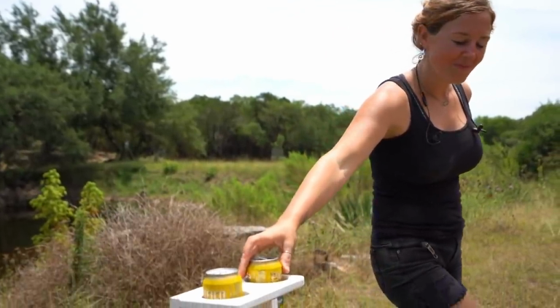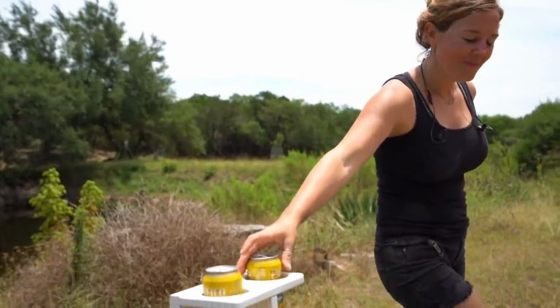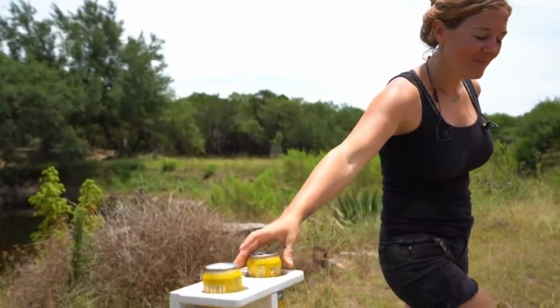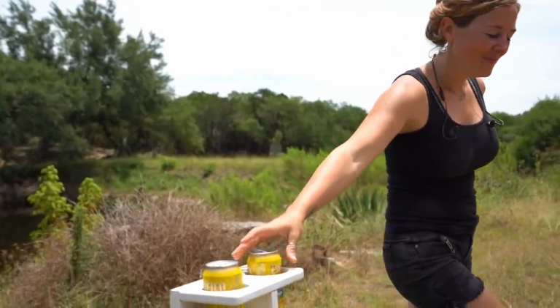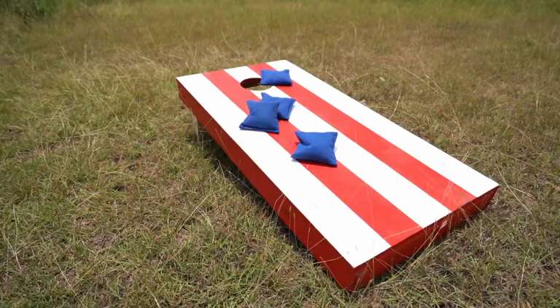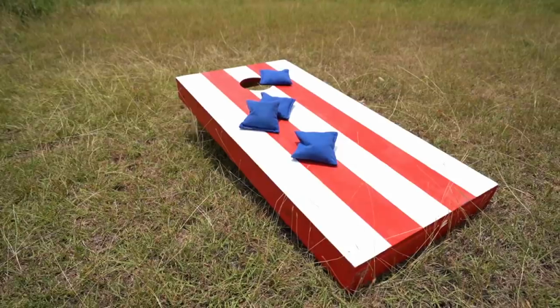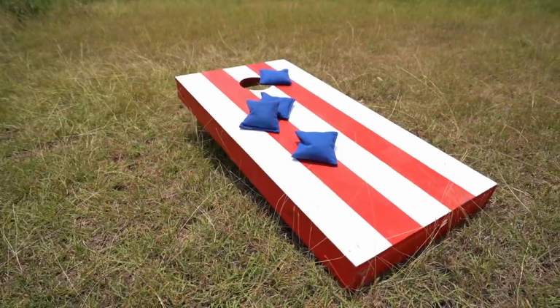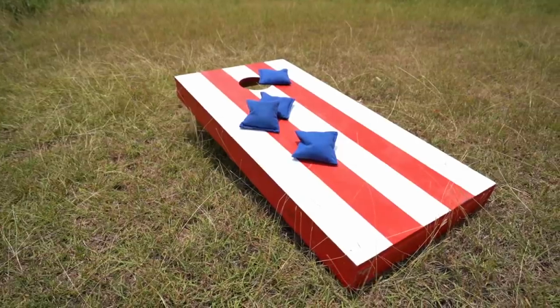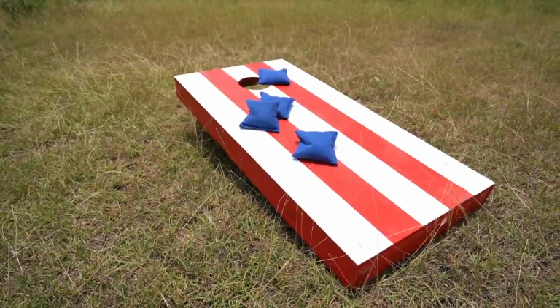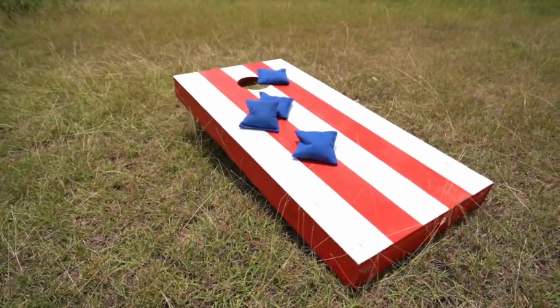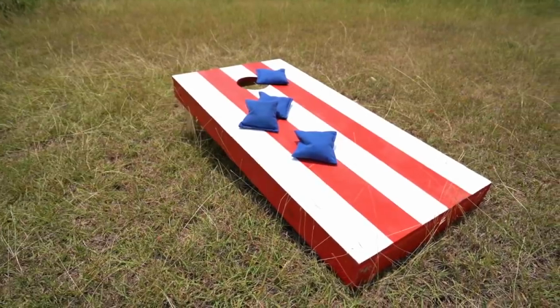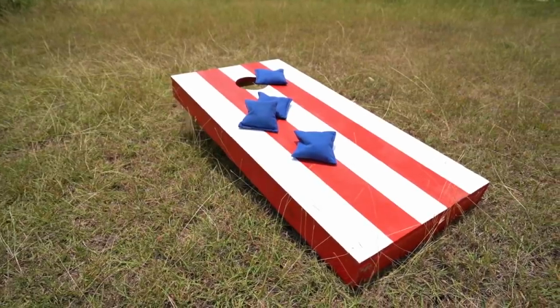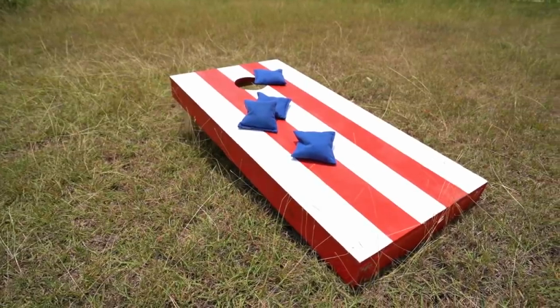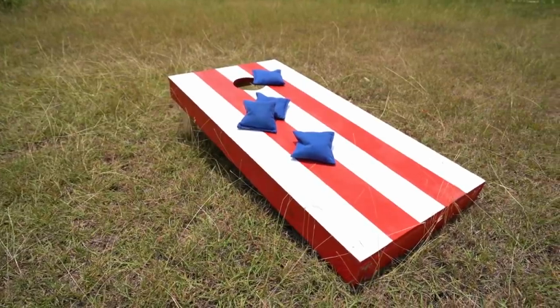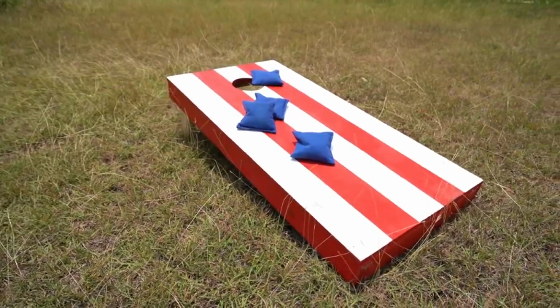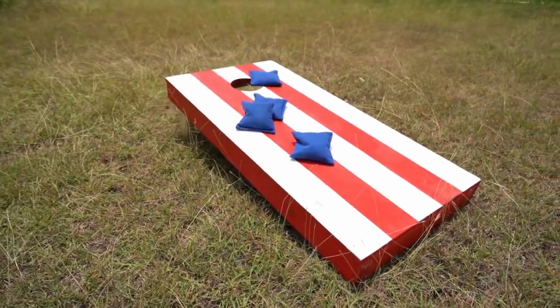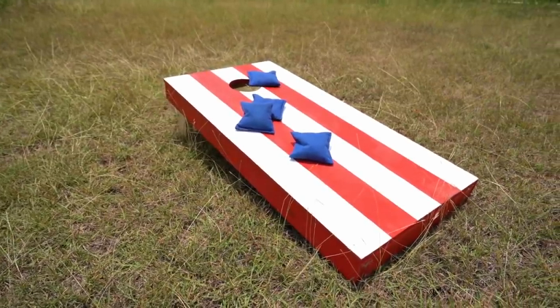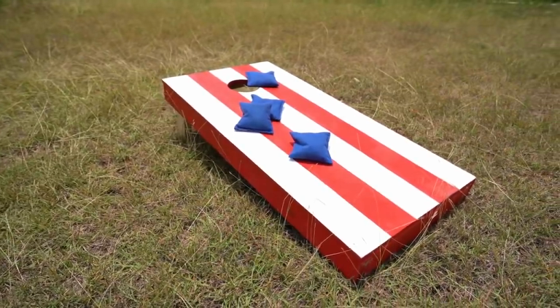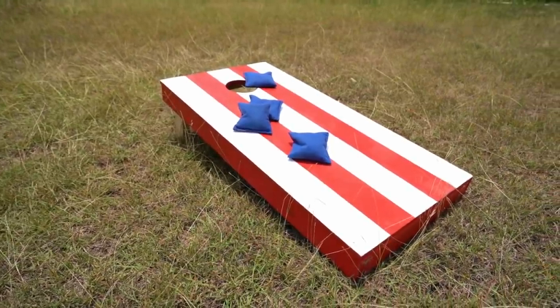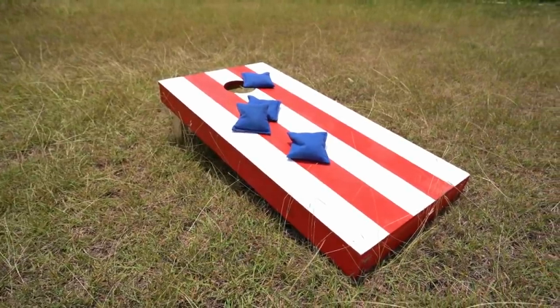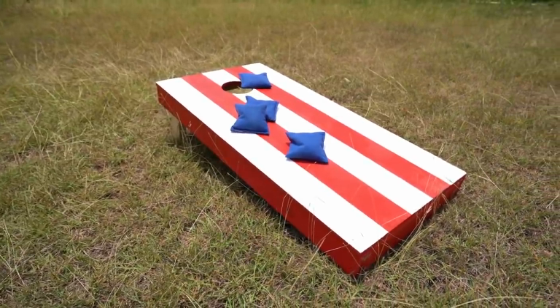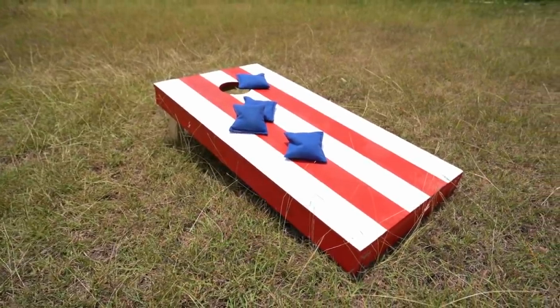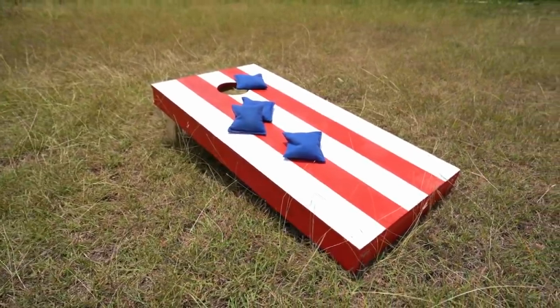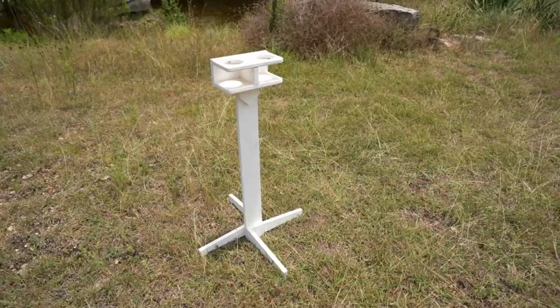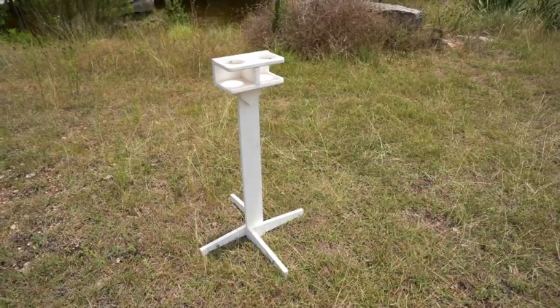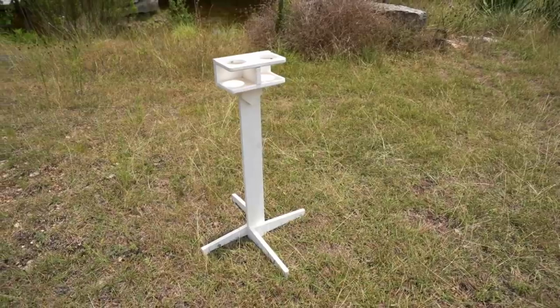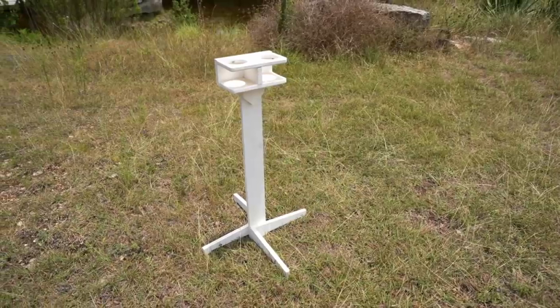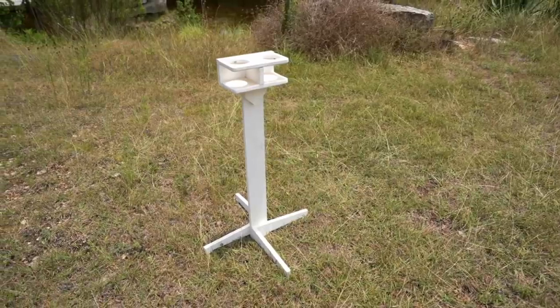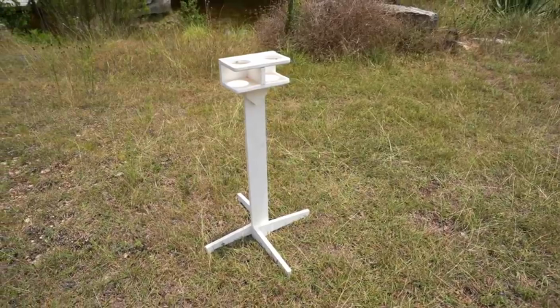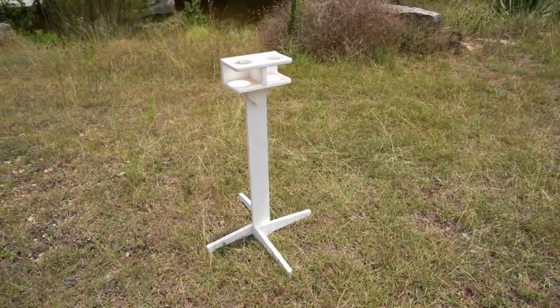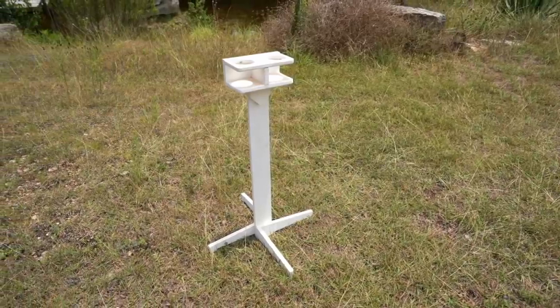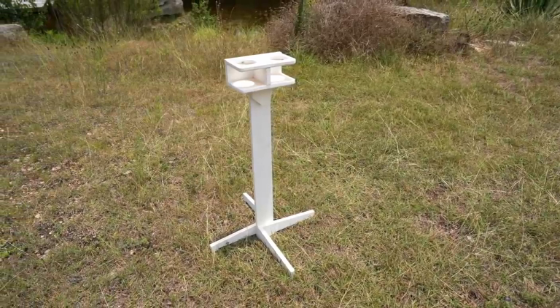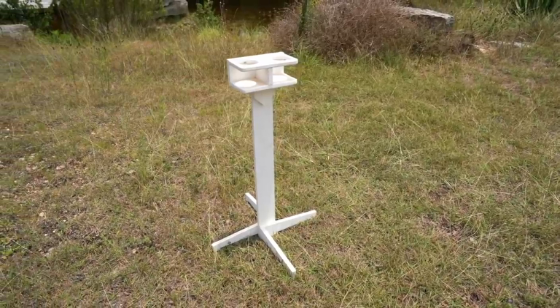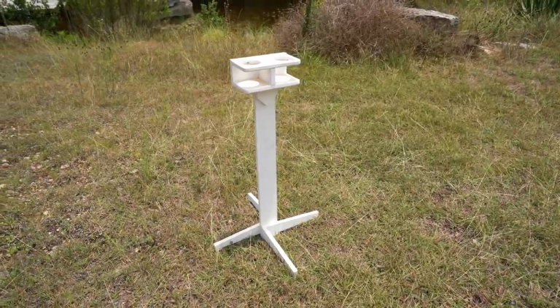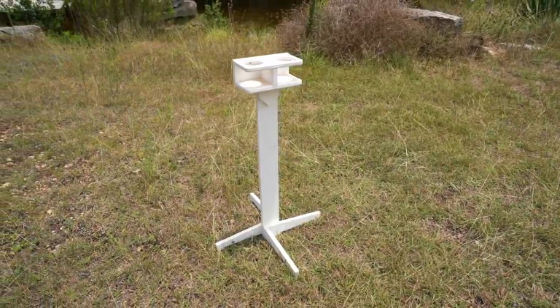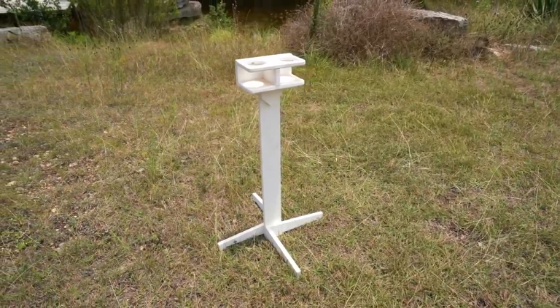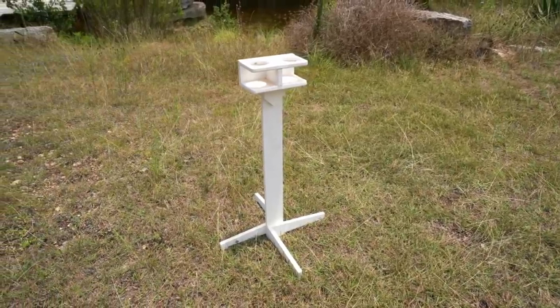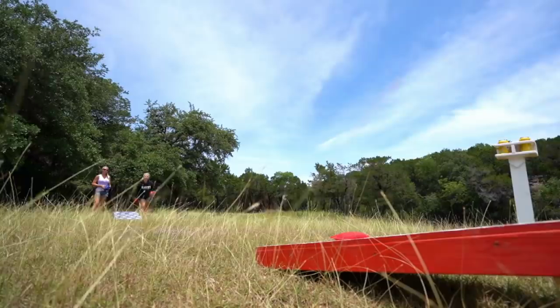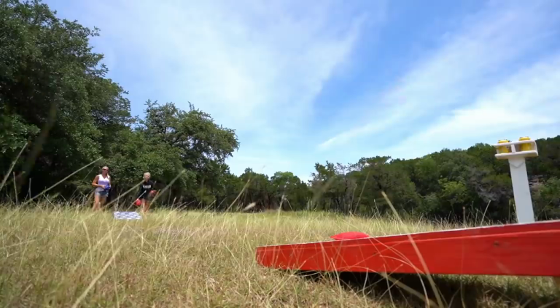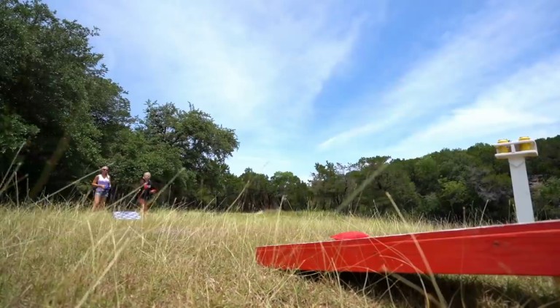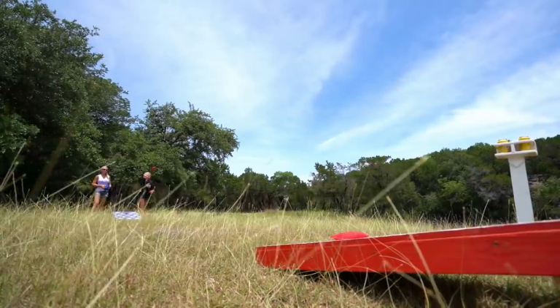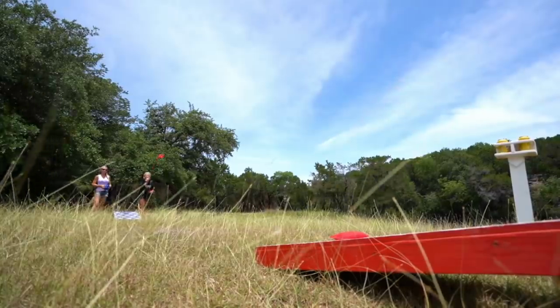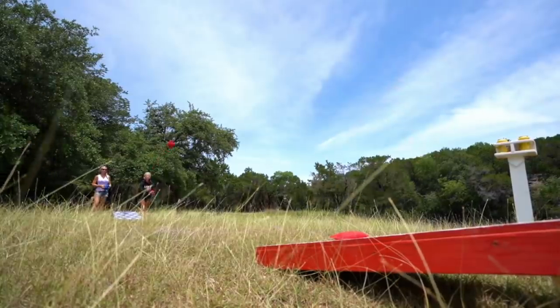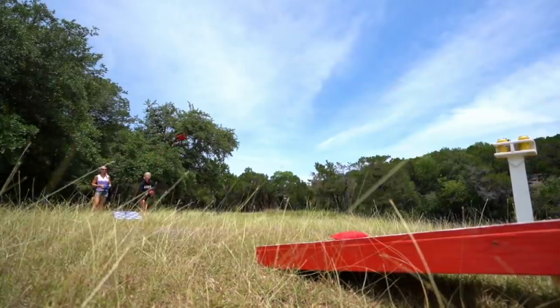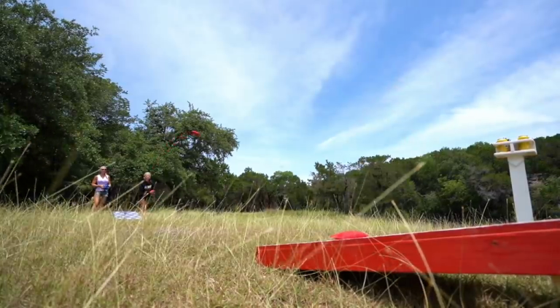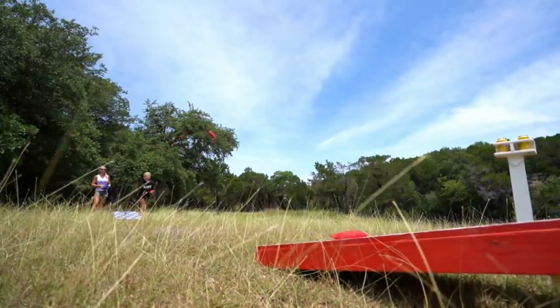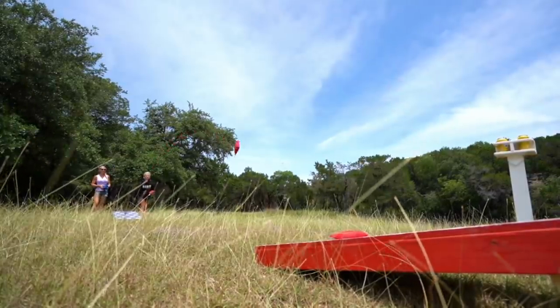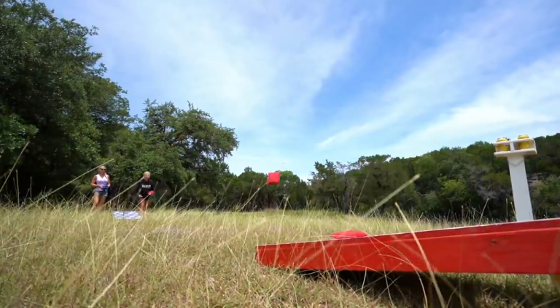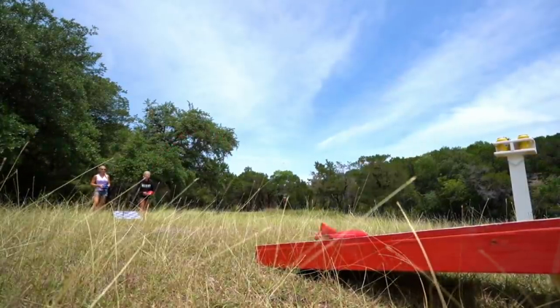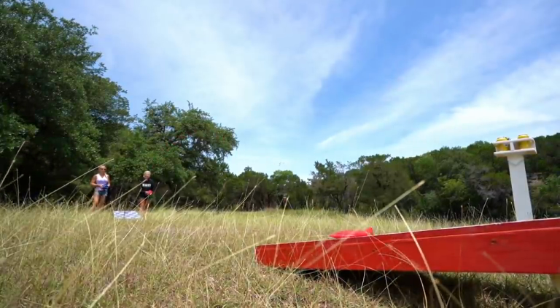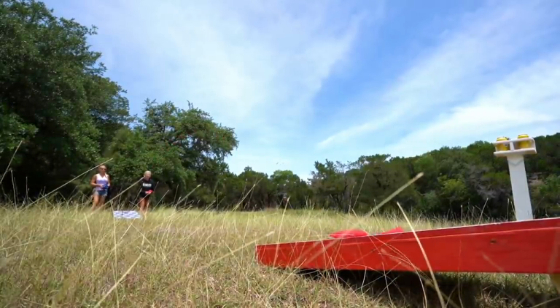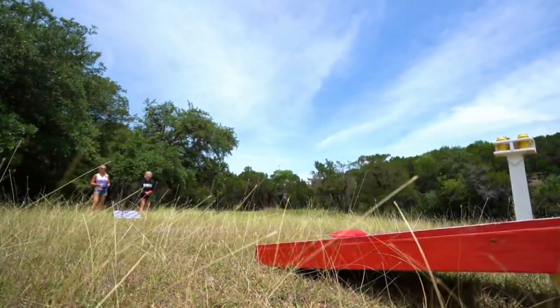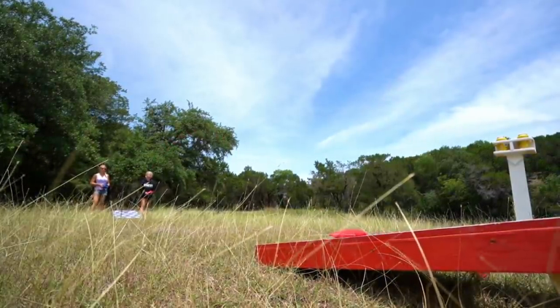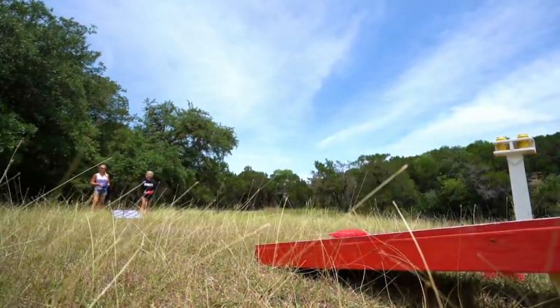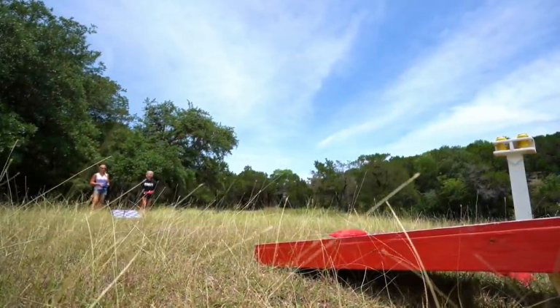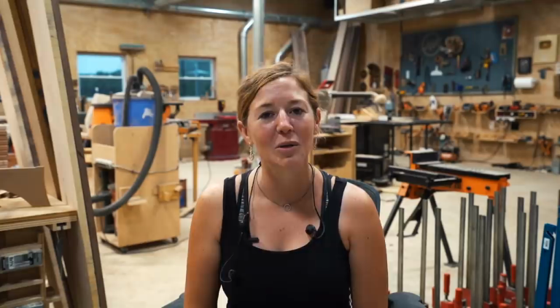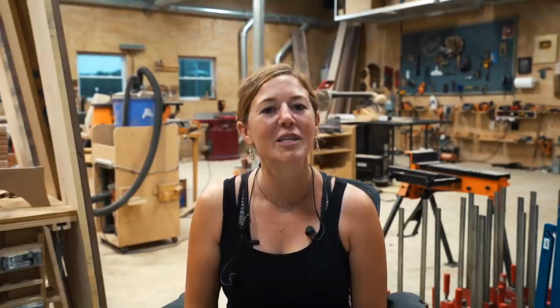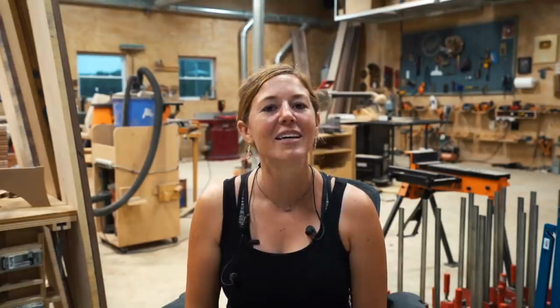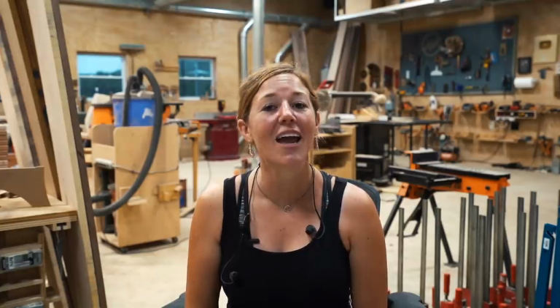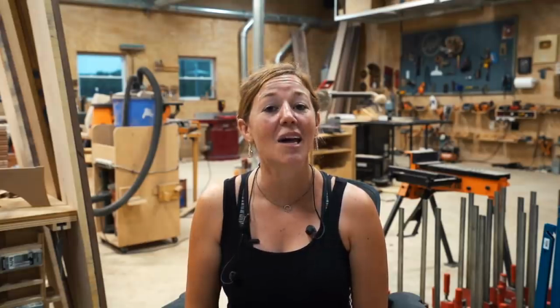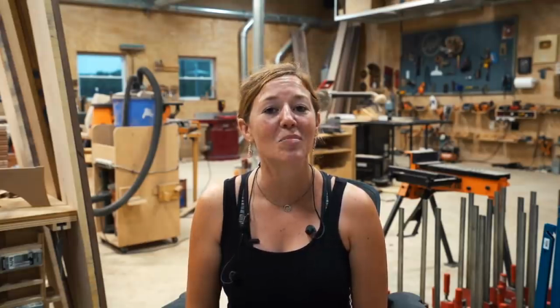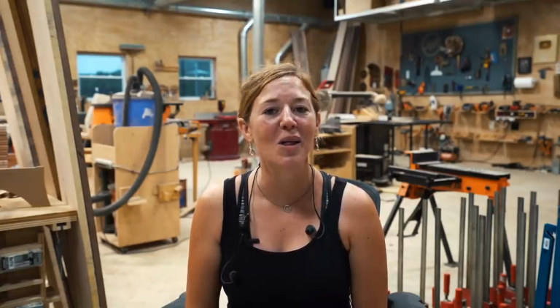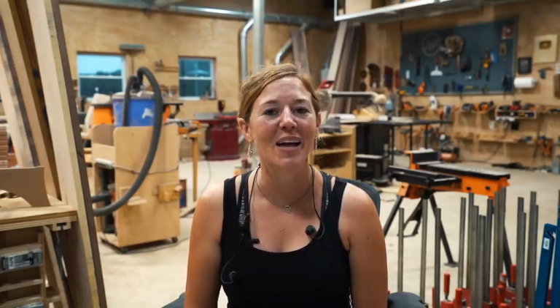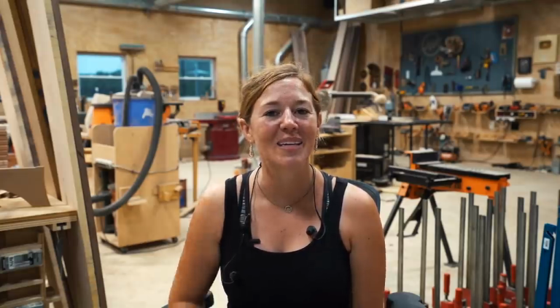If you're interested in building your own, don't forget that I have free plans and templates over on my website. I hope that you have a blast building and playing.